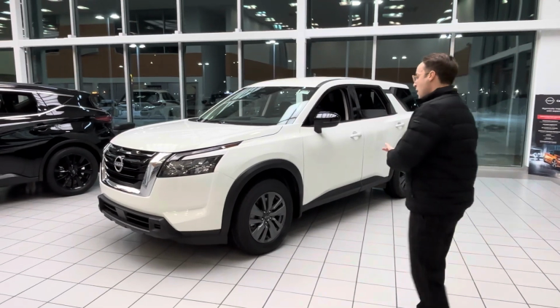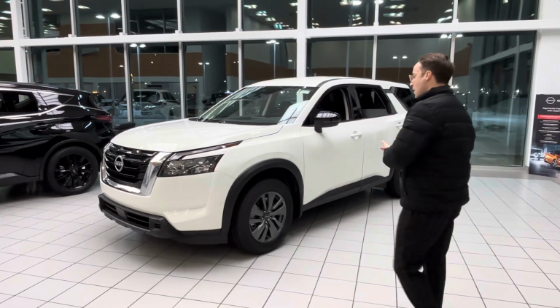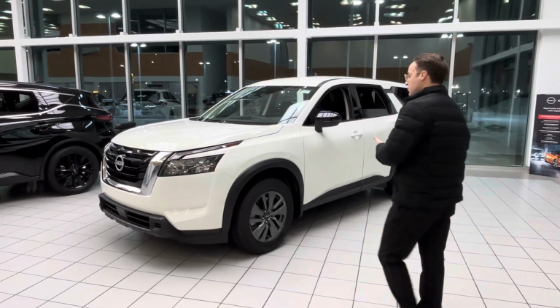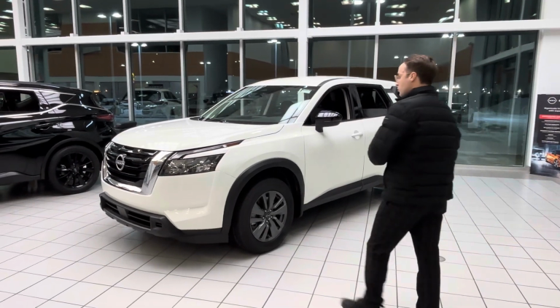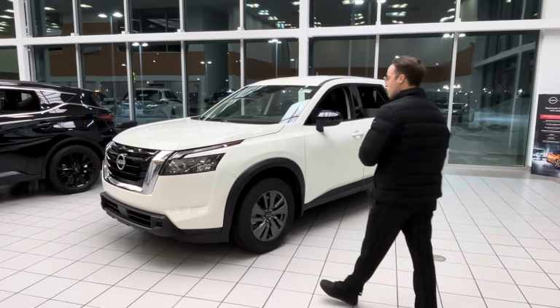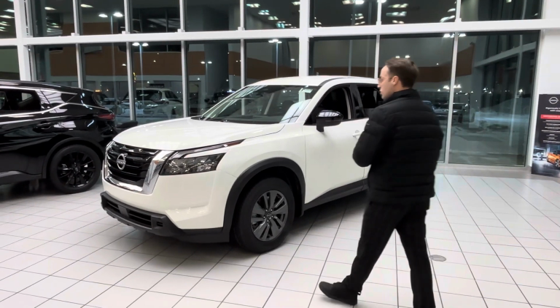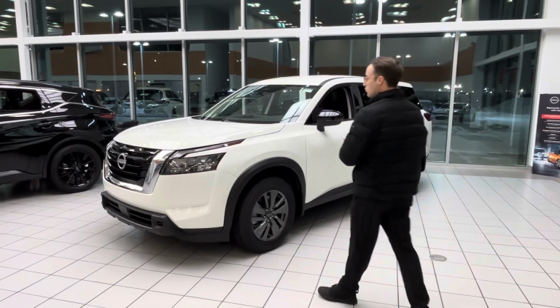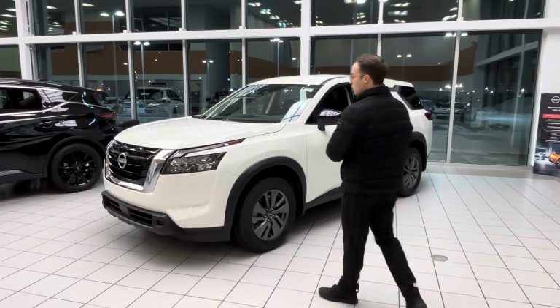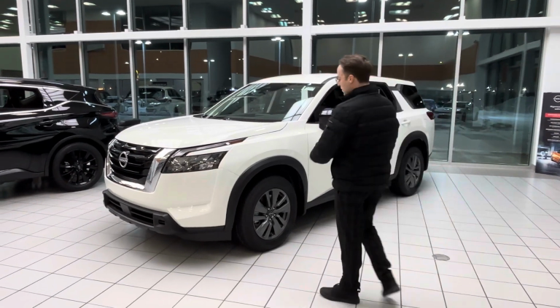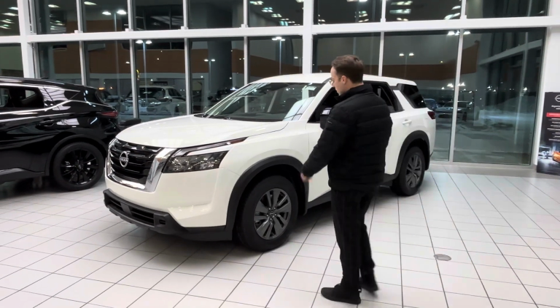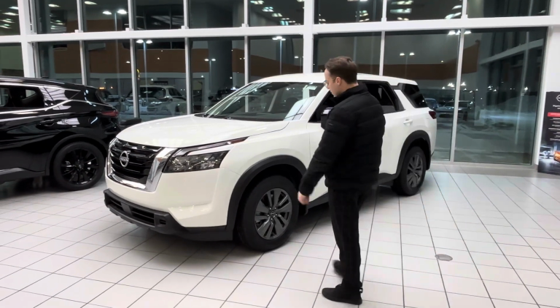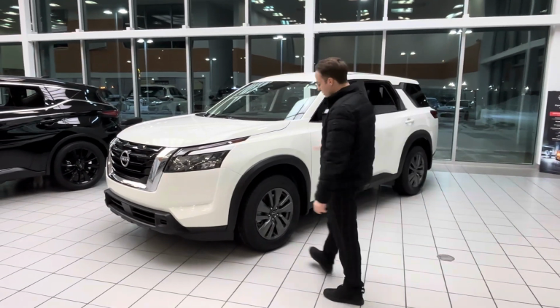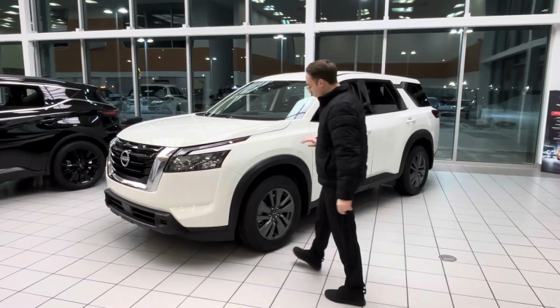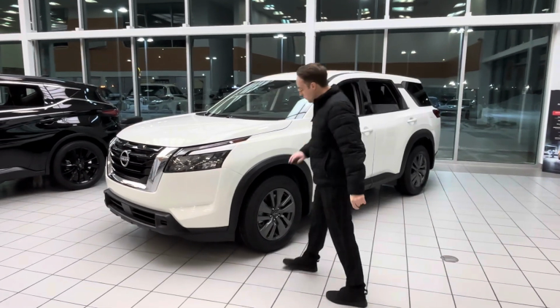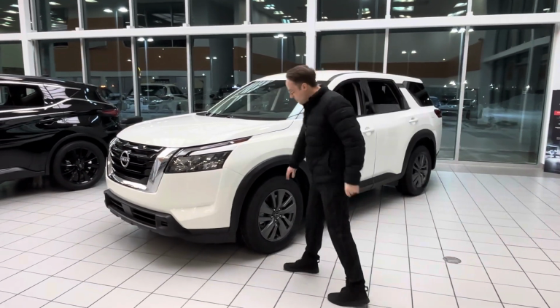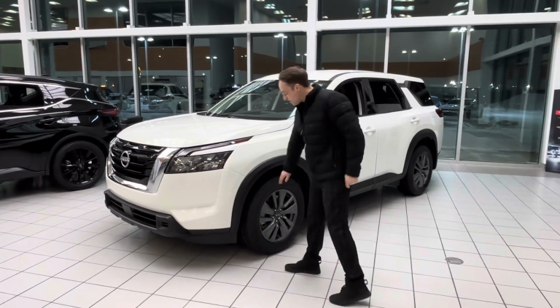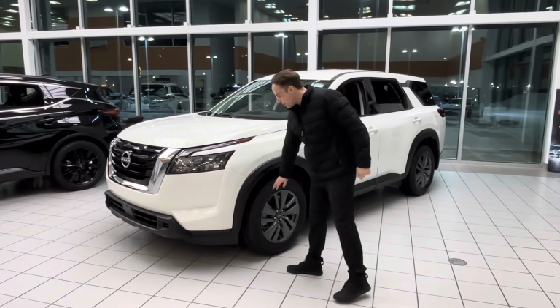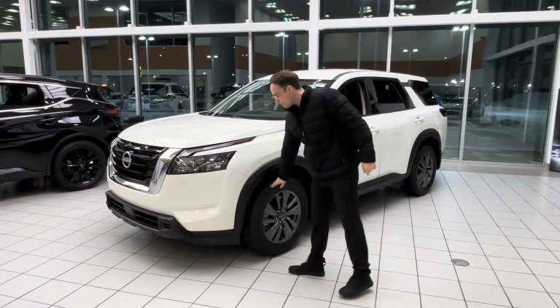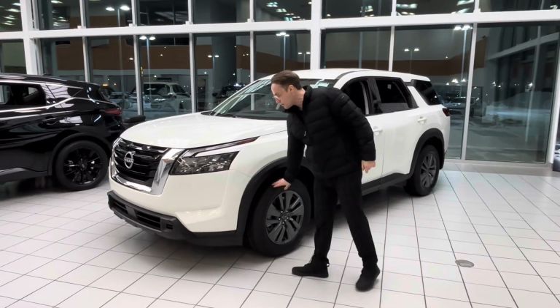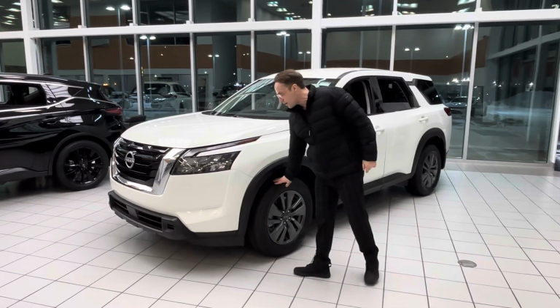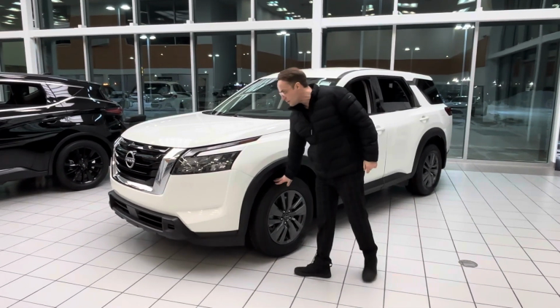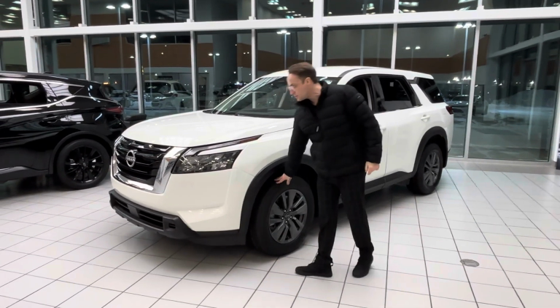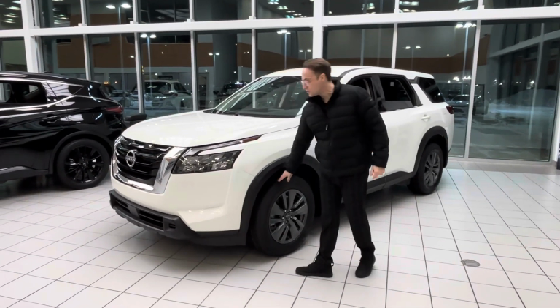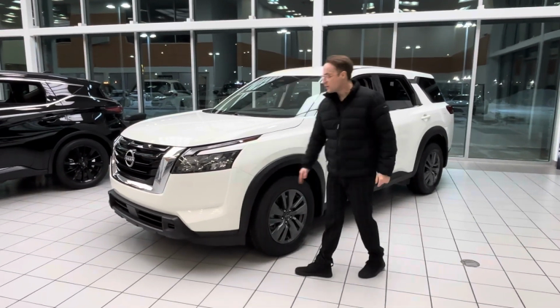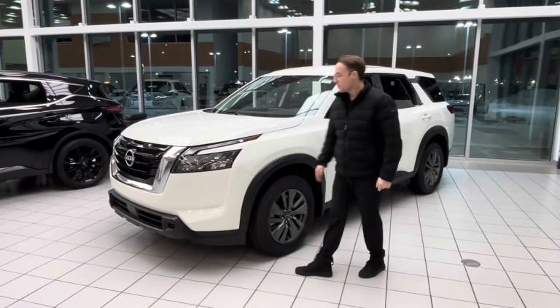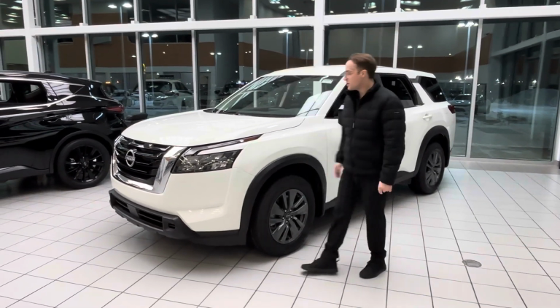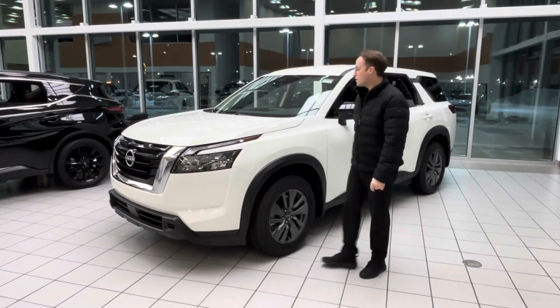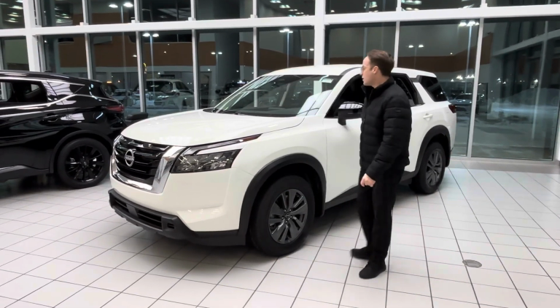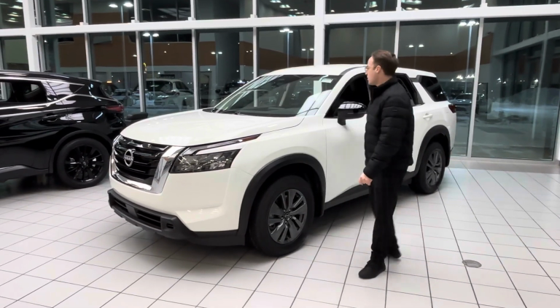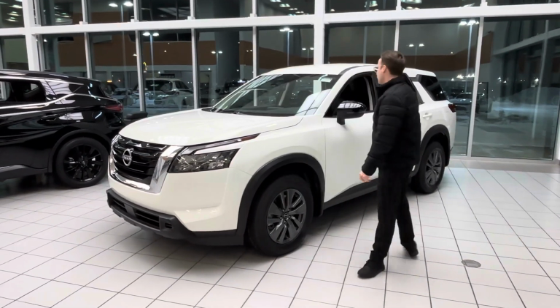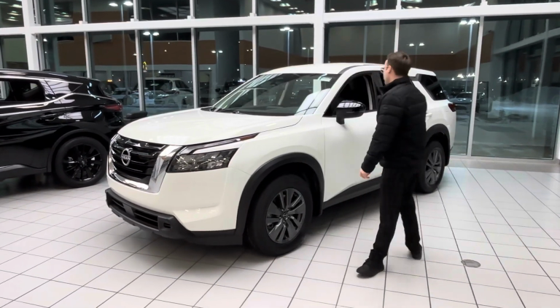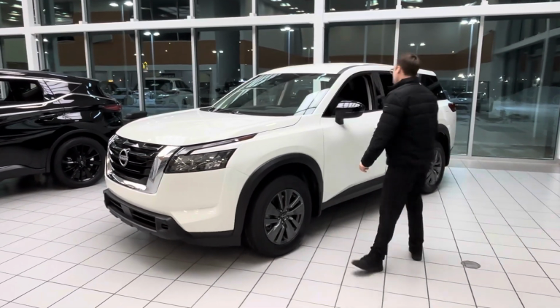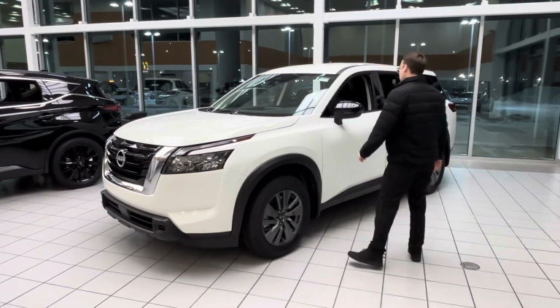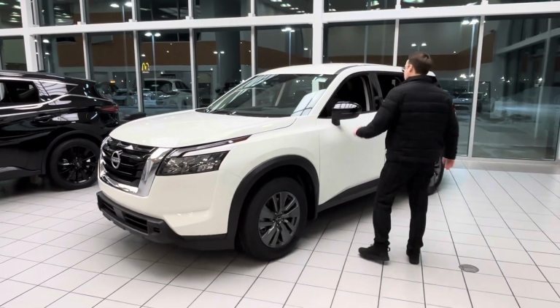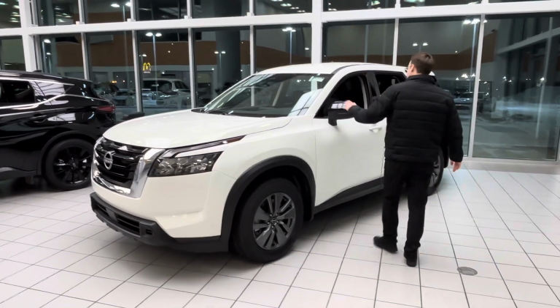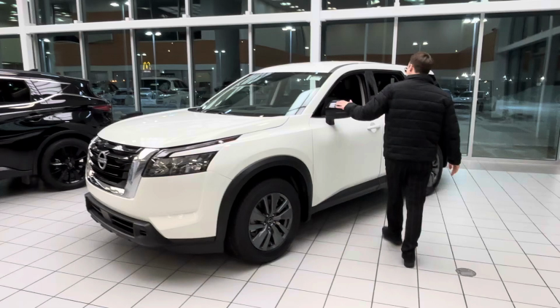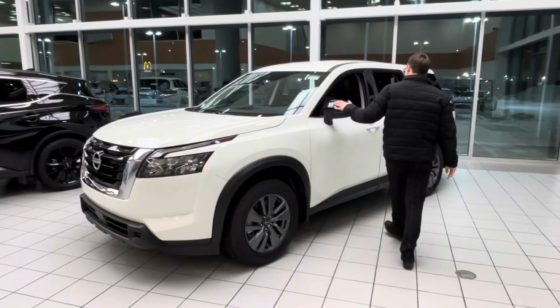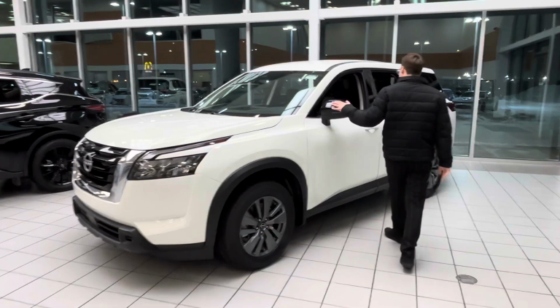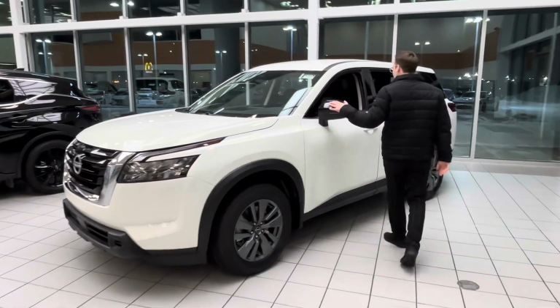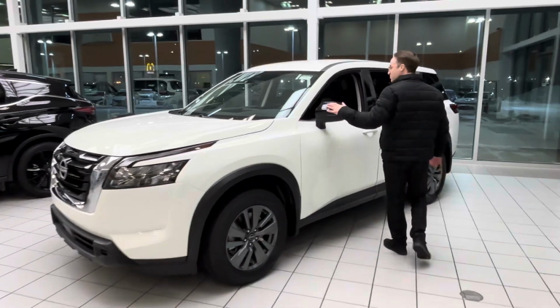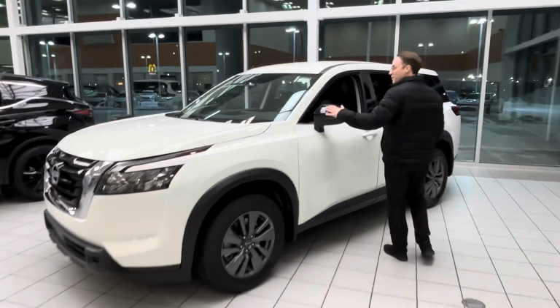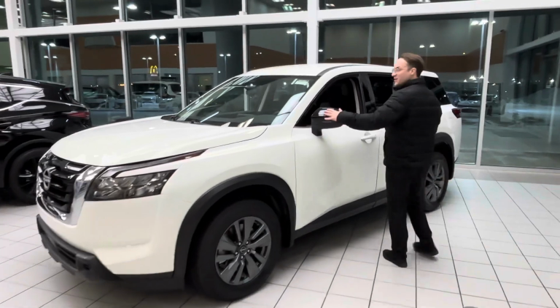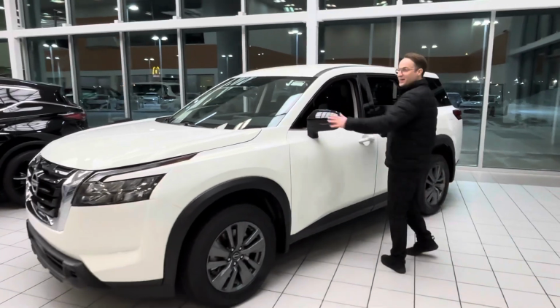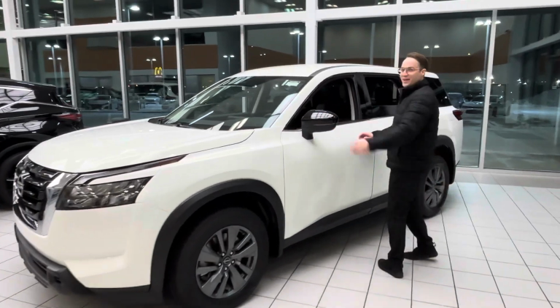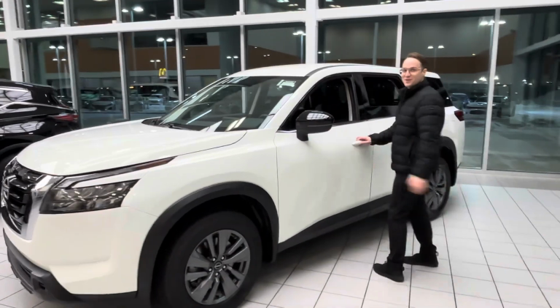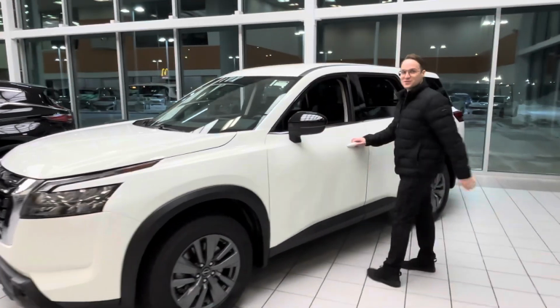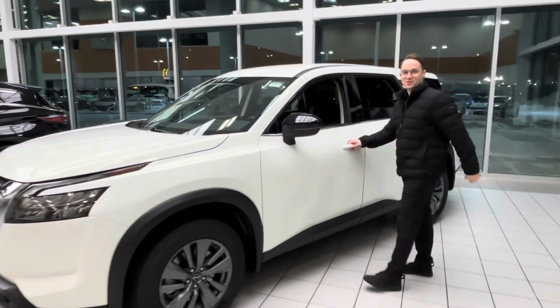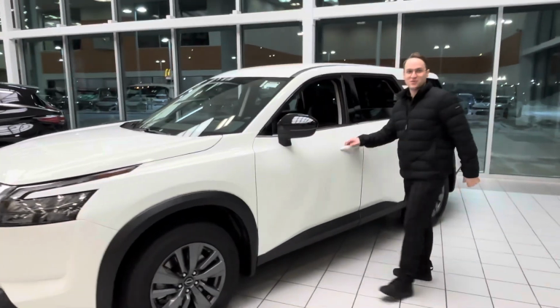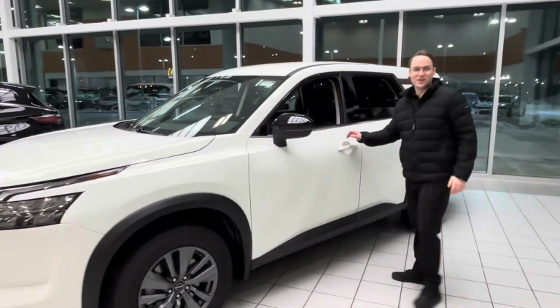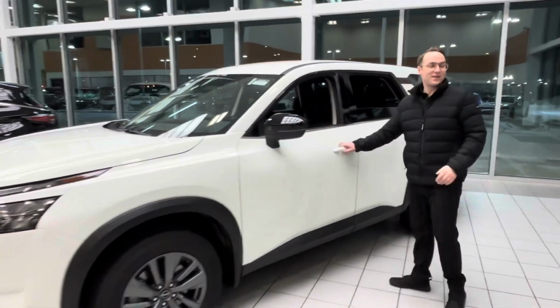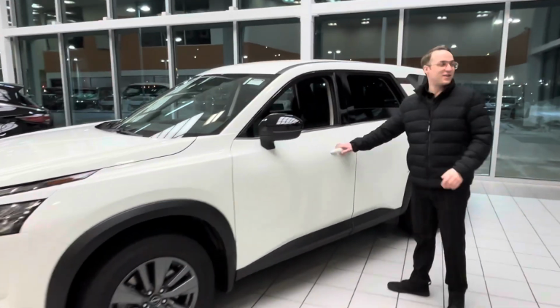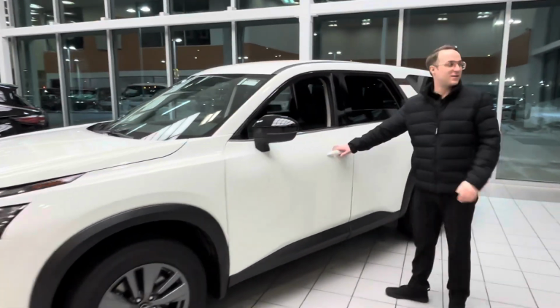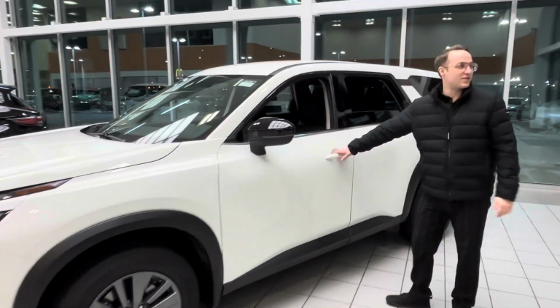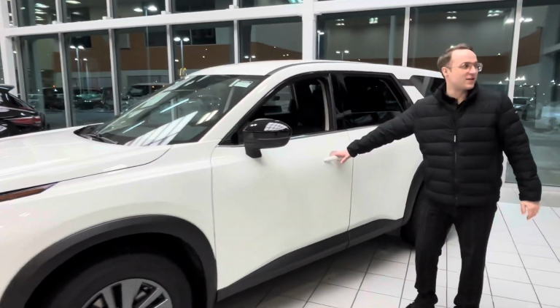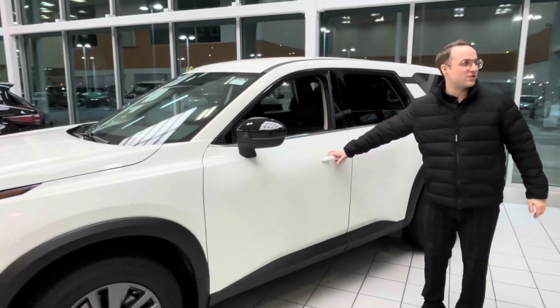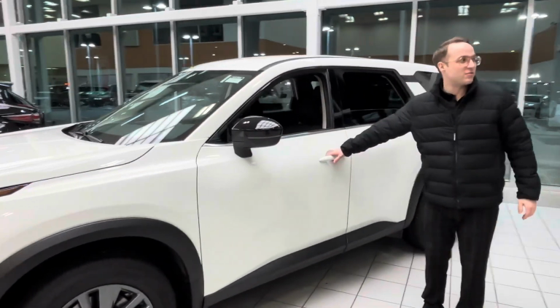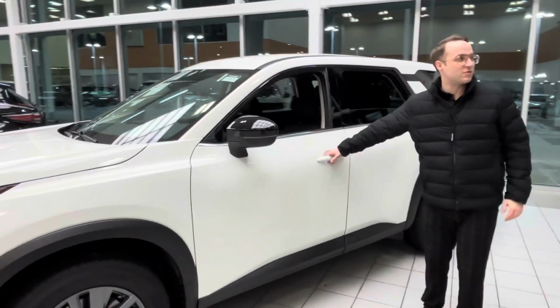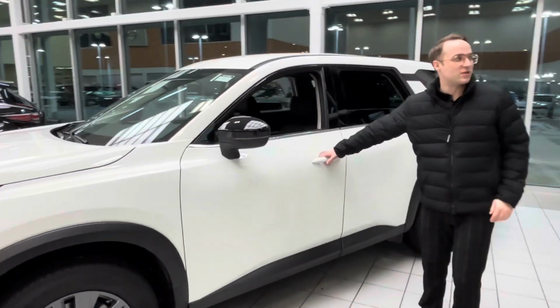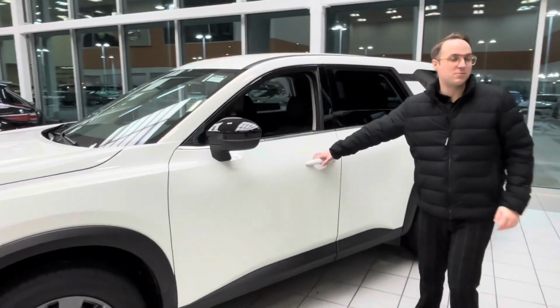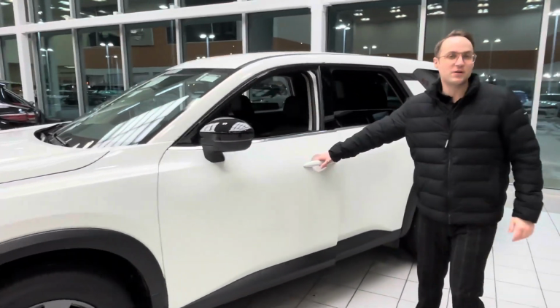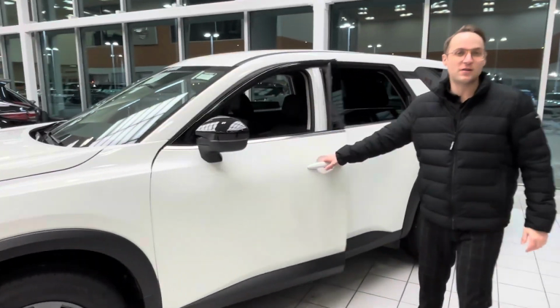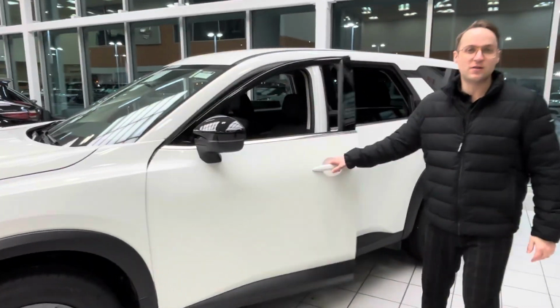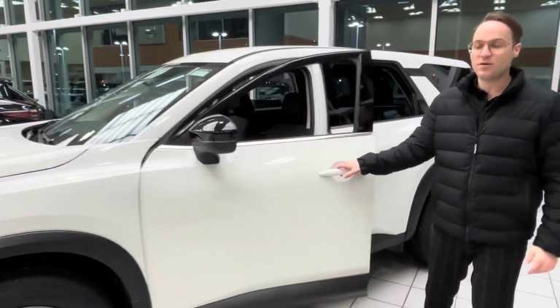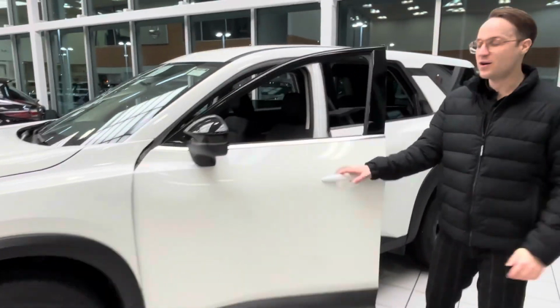We'll be giving you aluminum alloy rims, blind spot indicators, and you get keyless entry with this particular one.